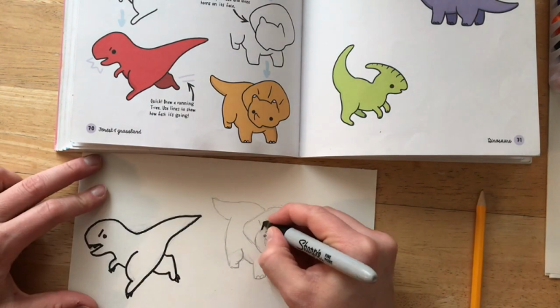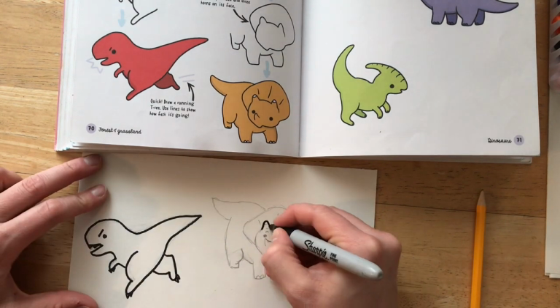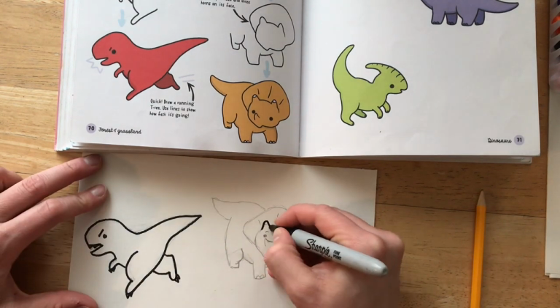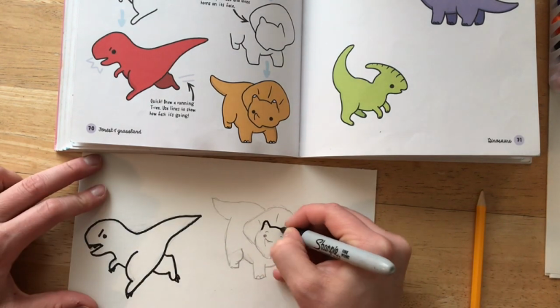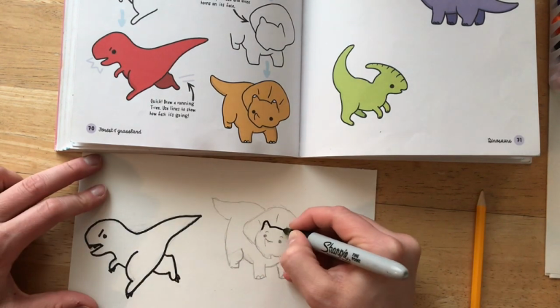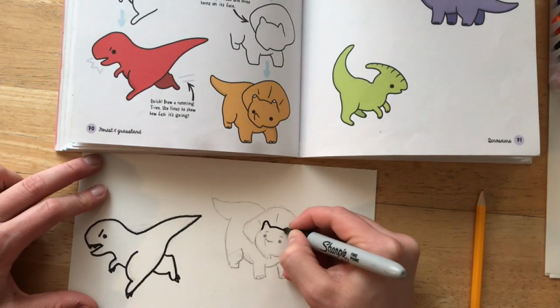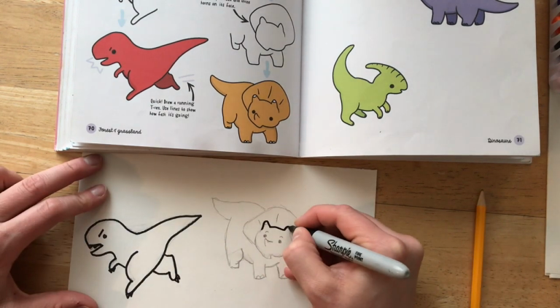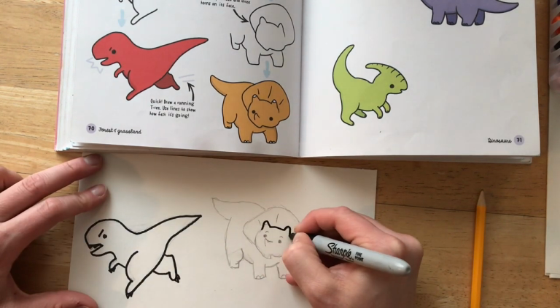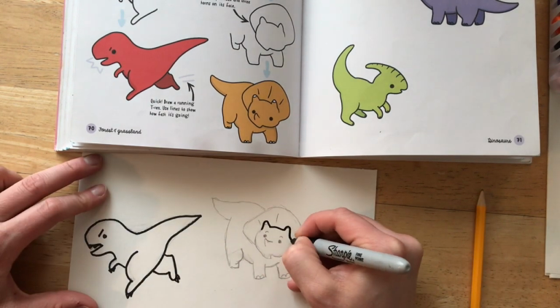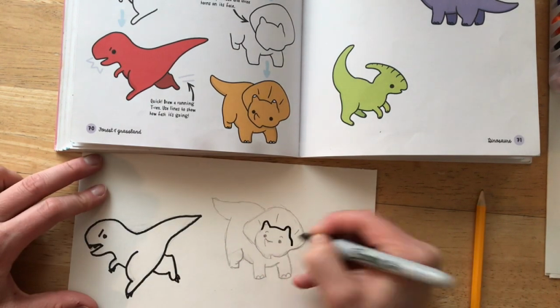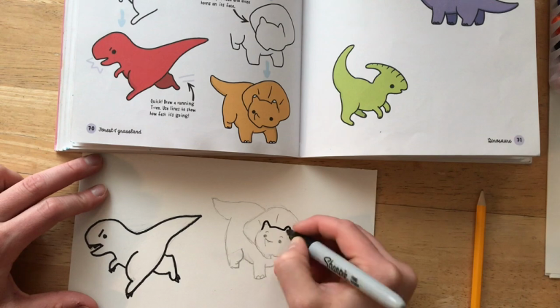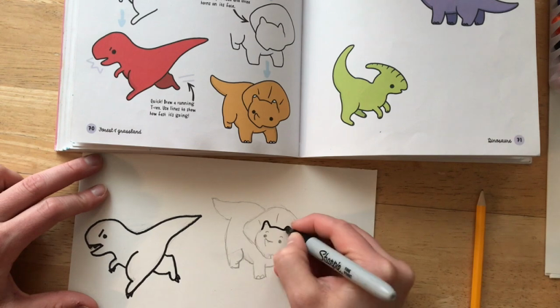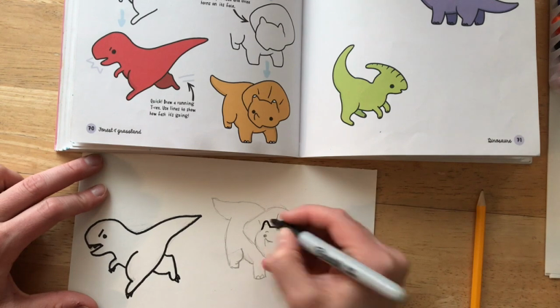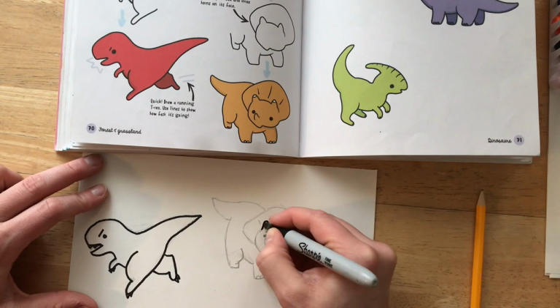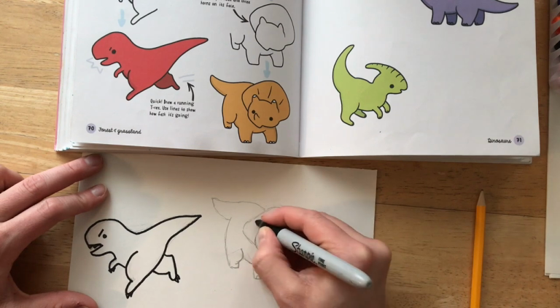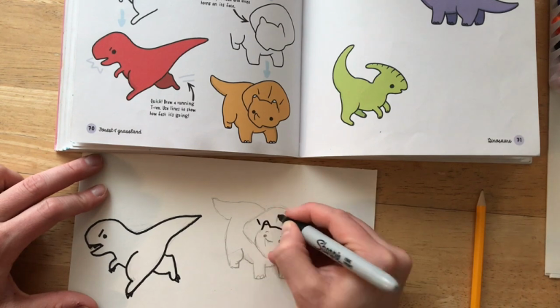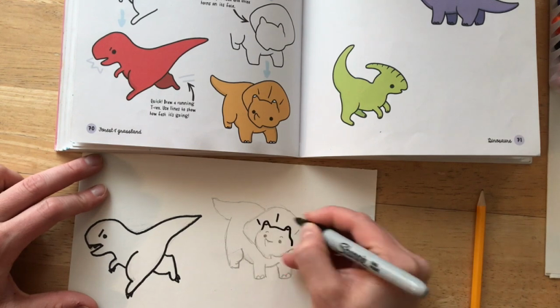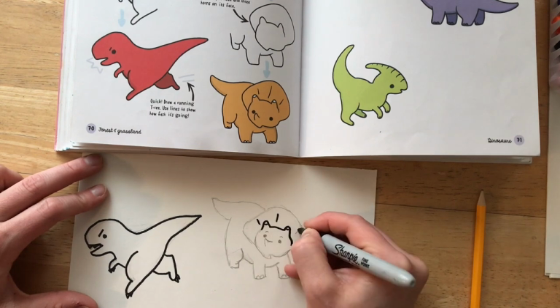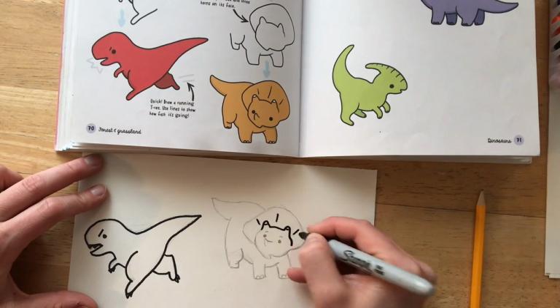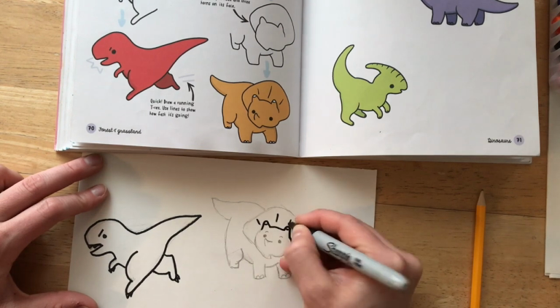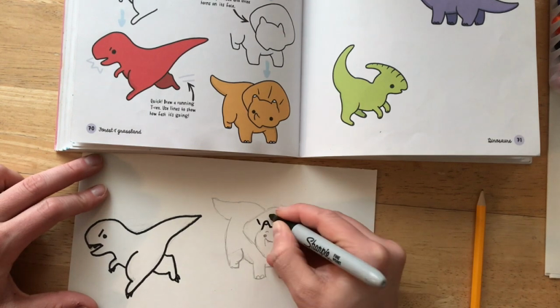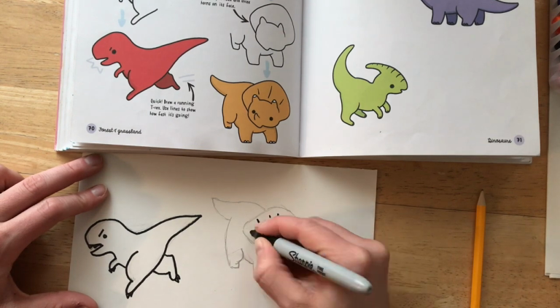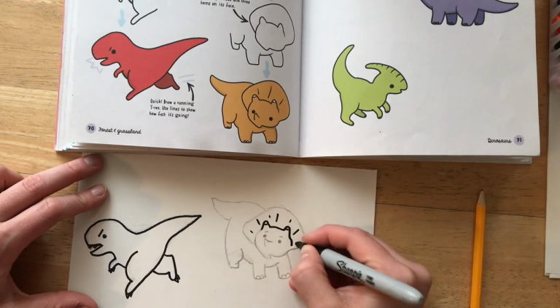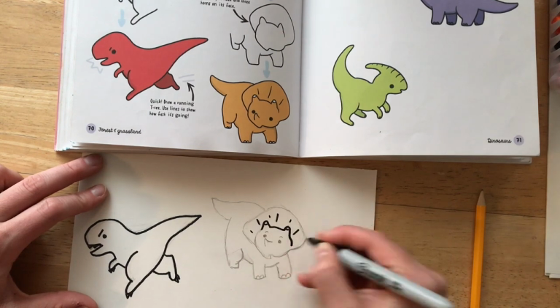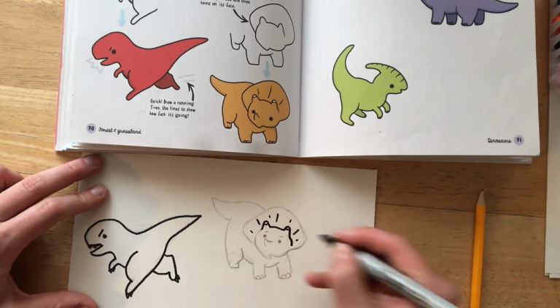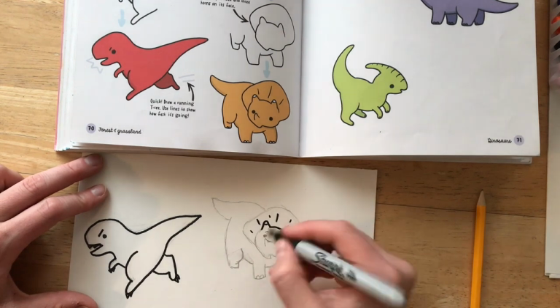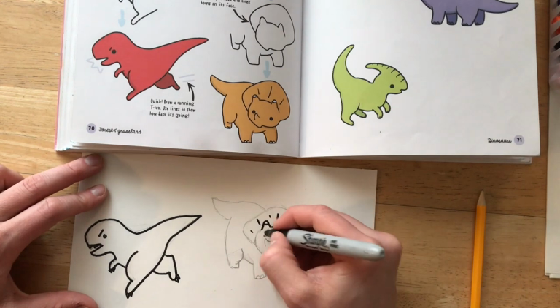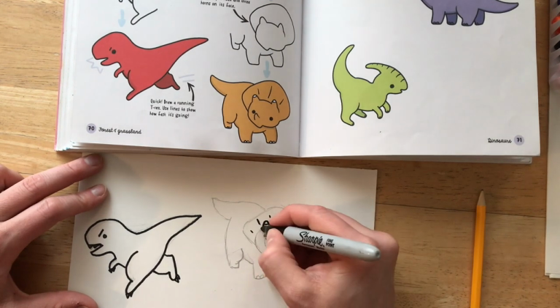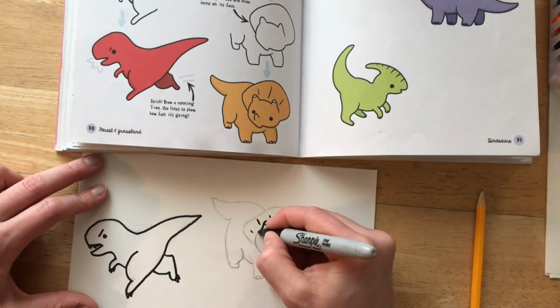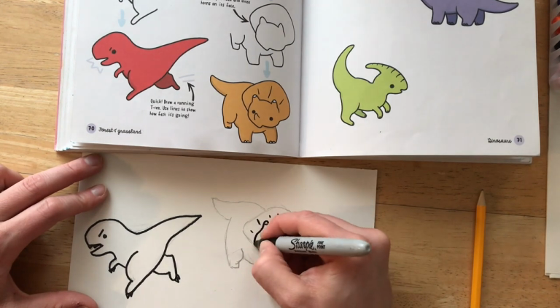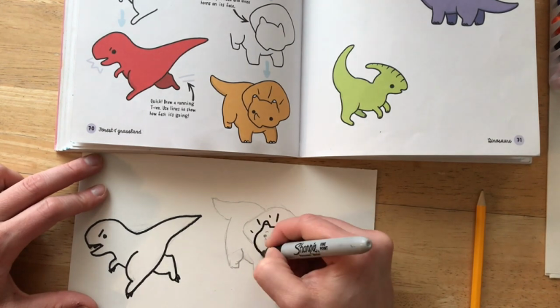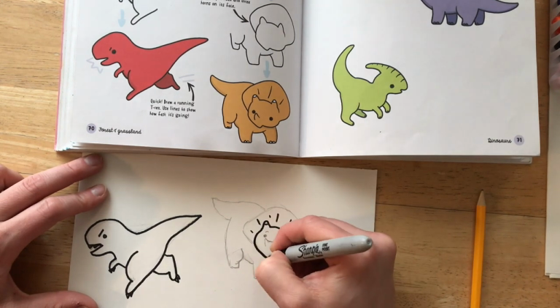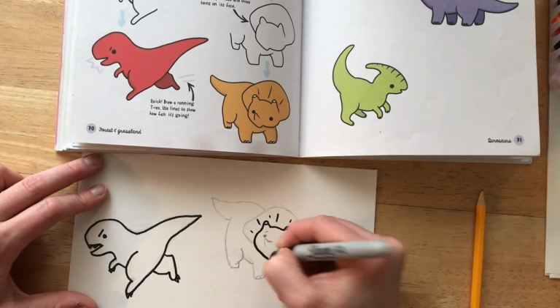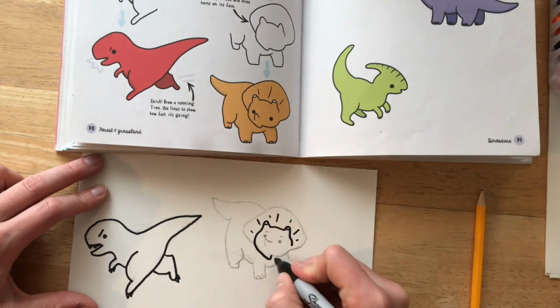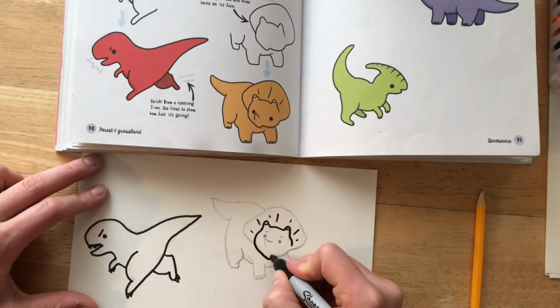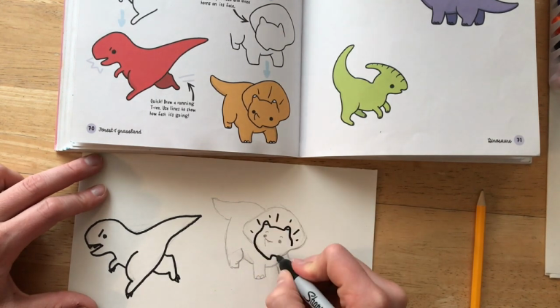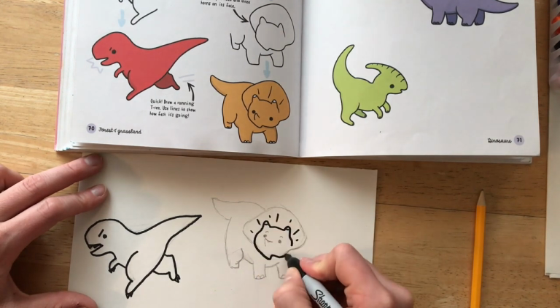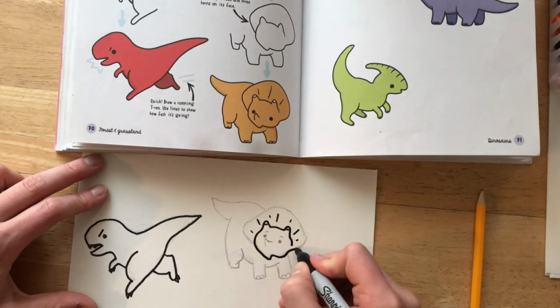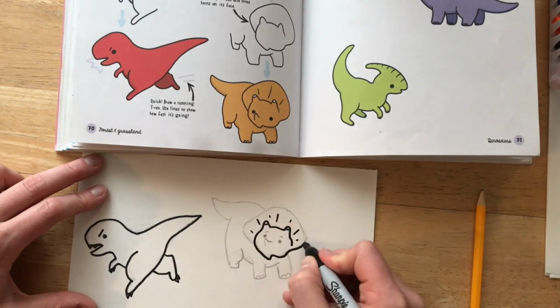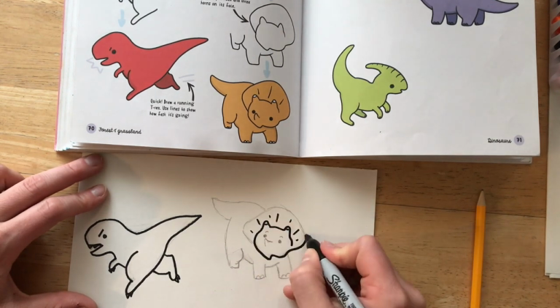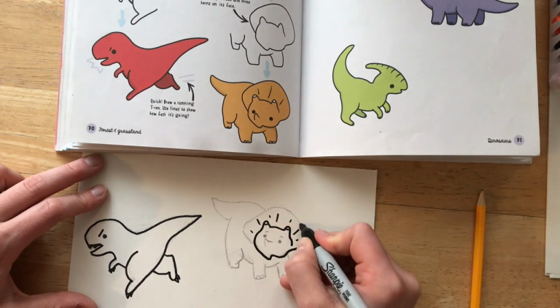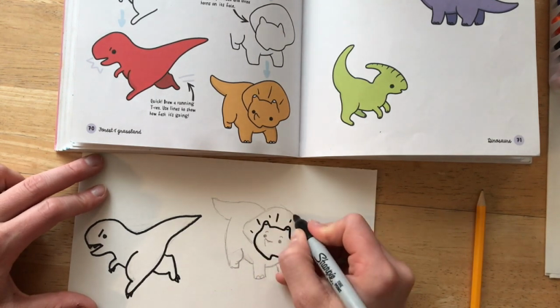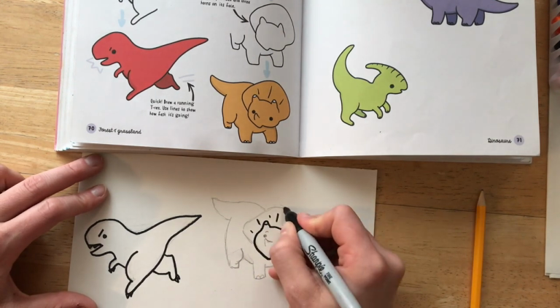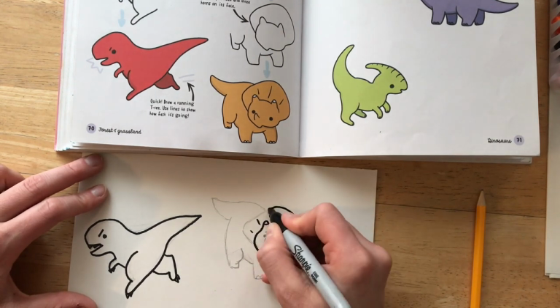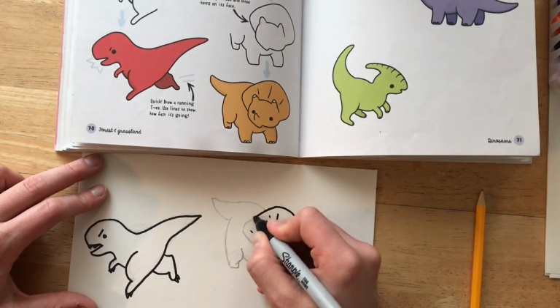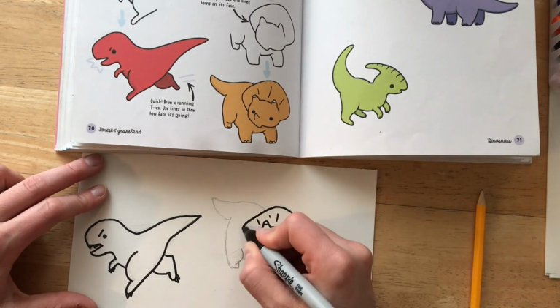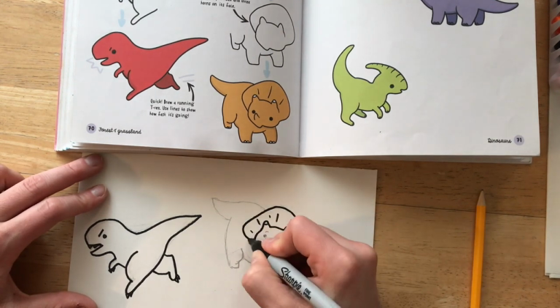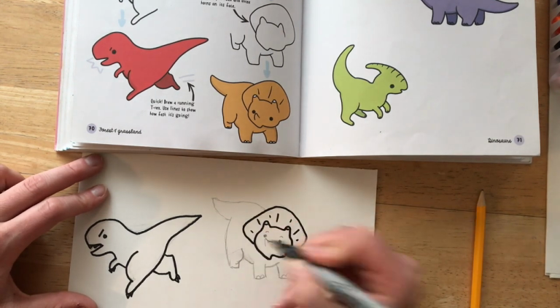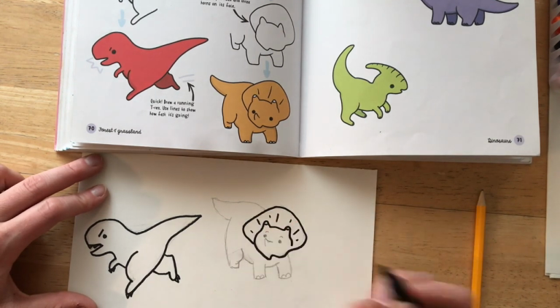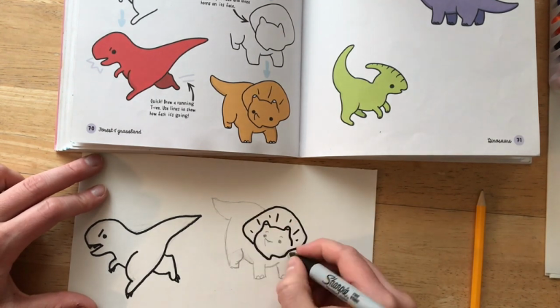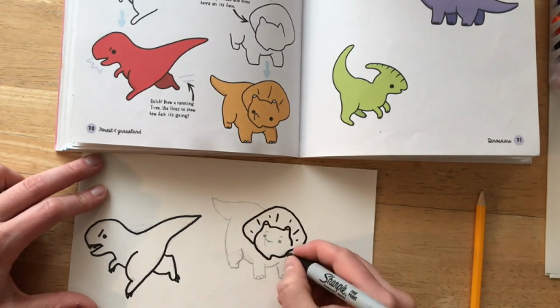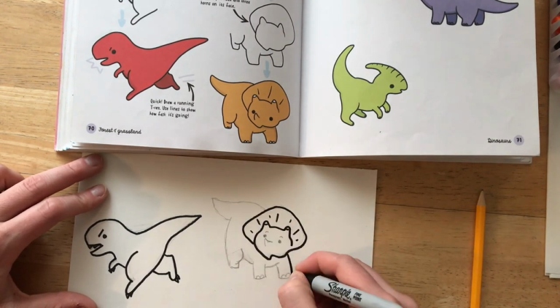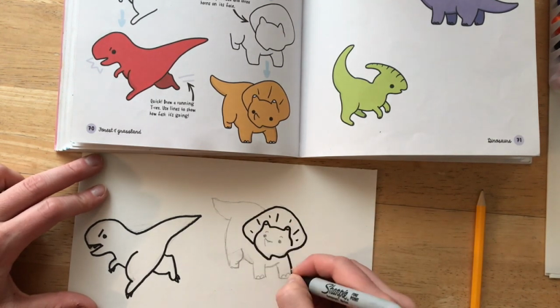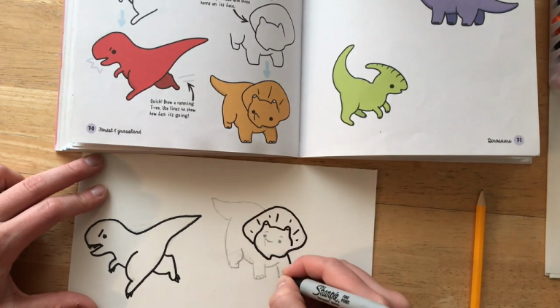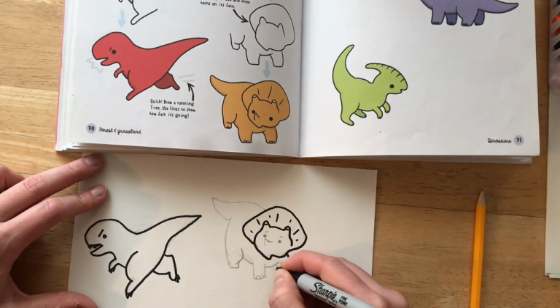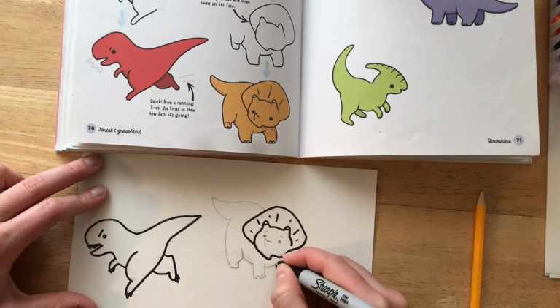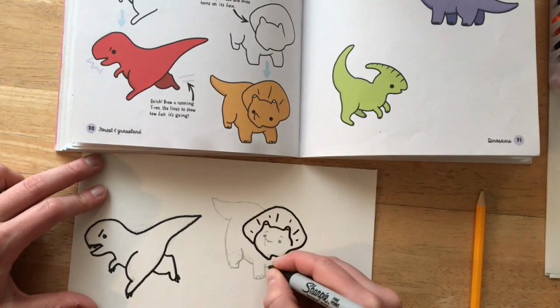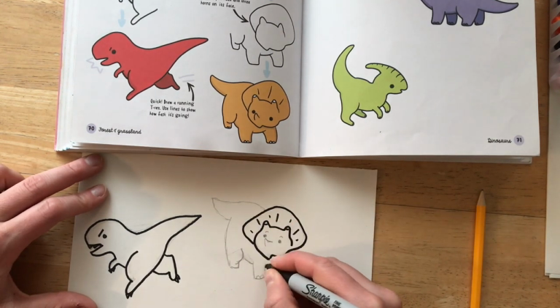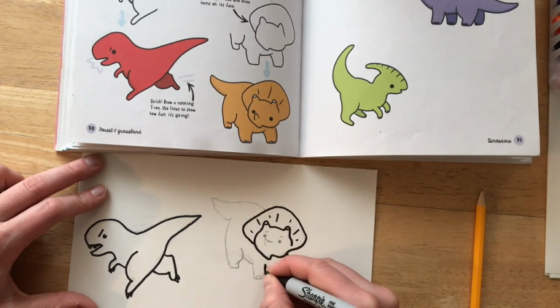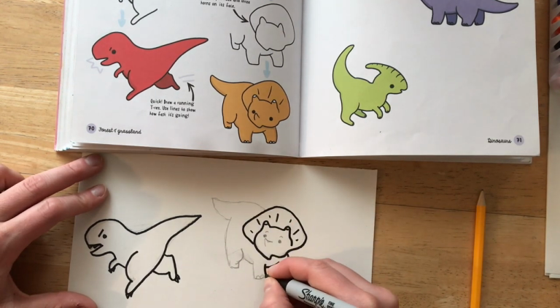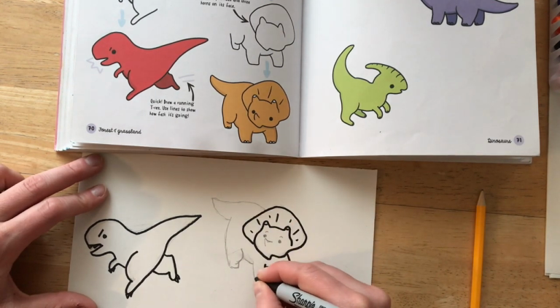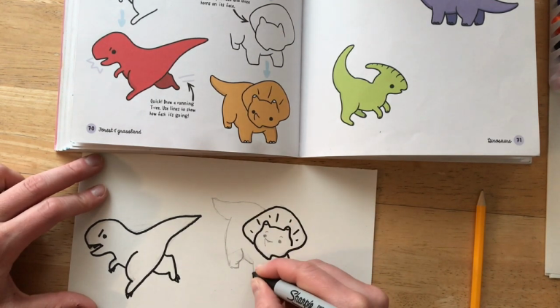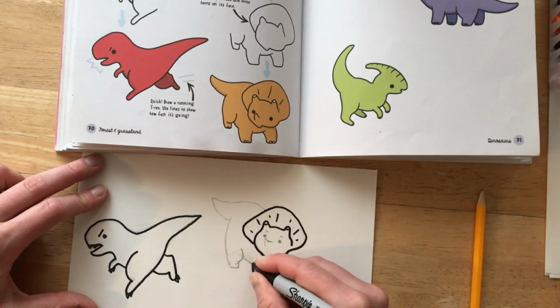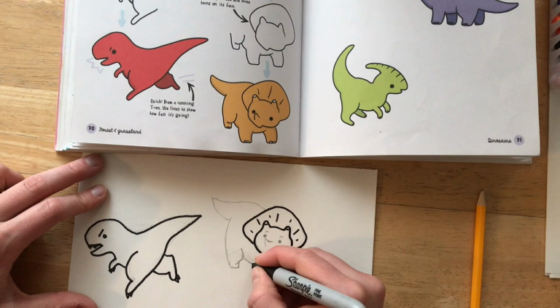Now that I've cleaned him up a little bit with my eraser, I'm going to trace this little guy with my Sharpie.